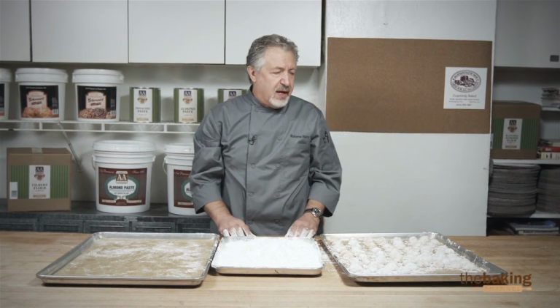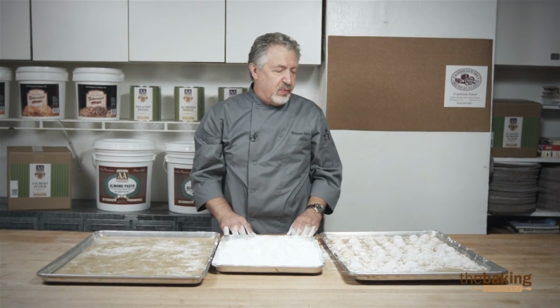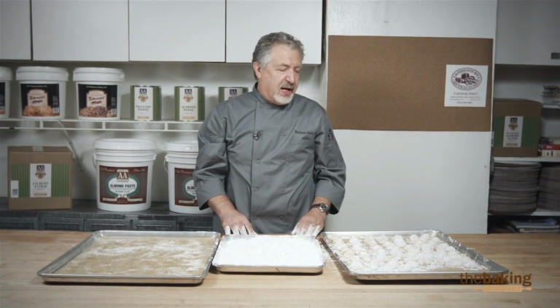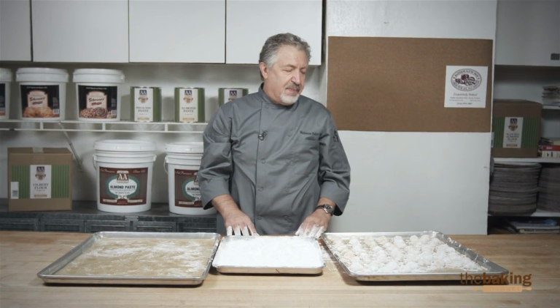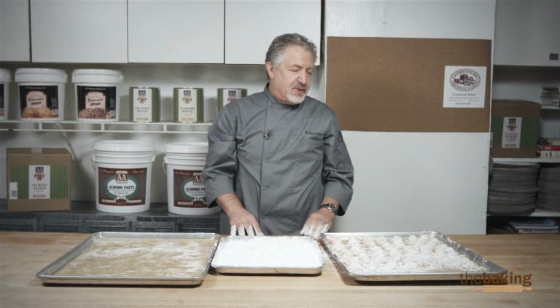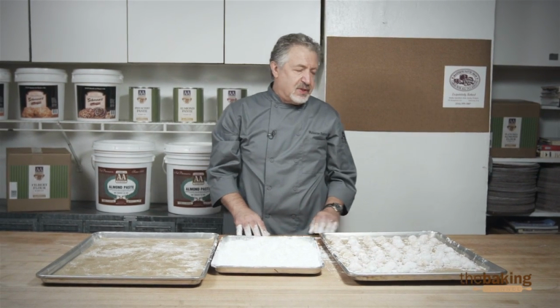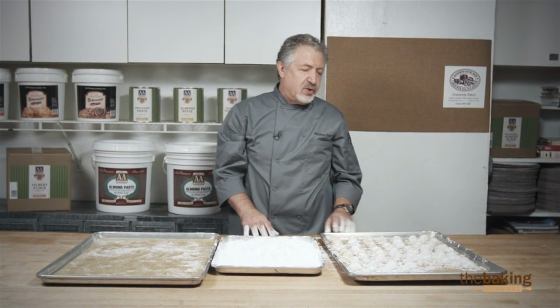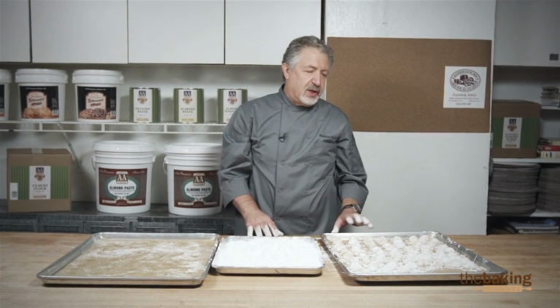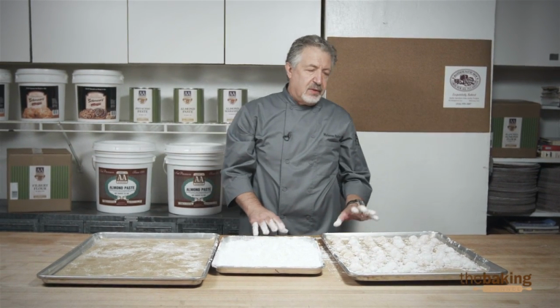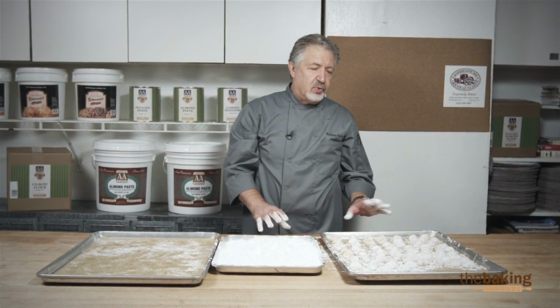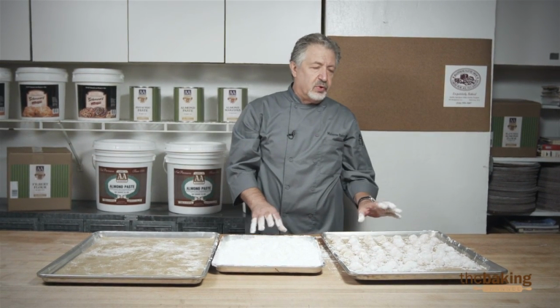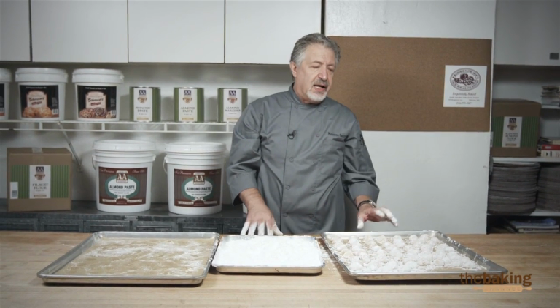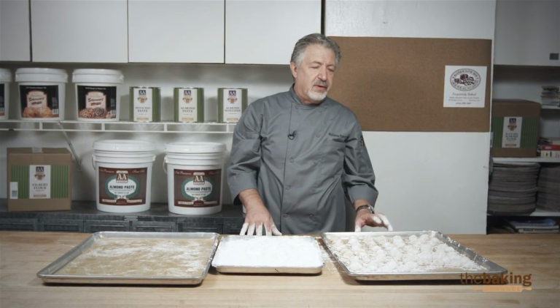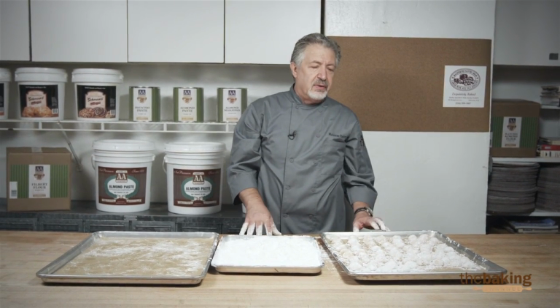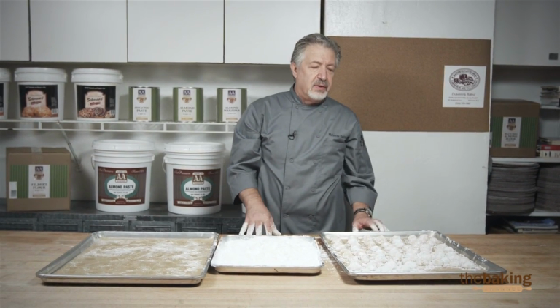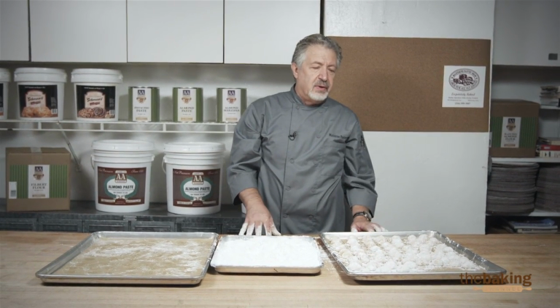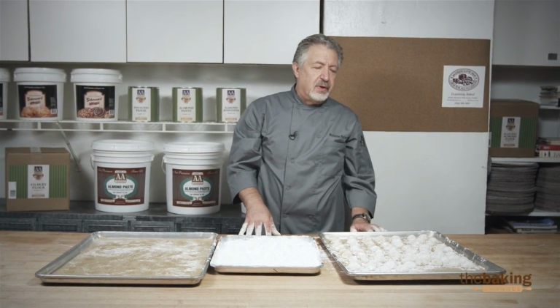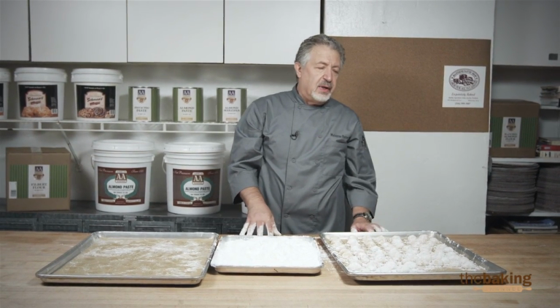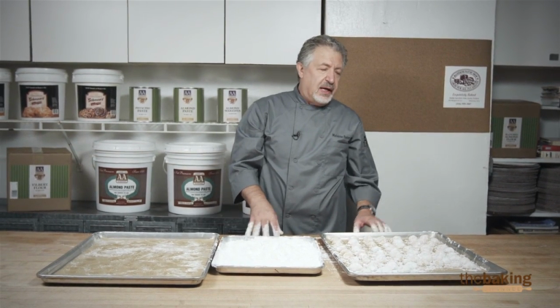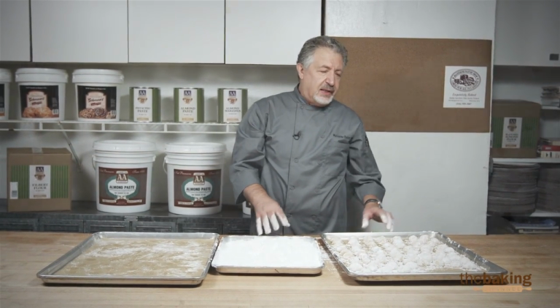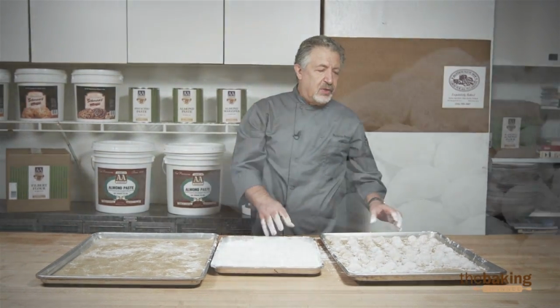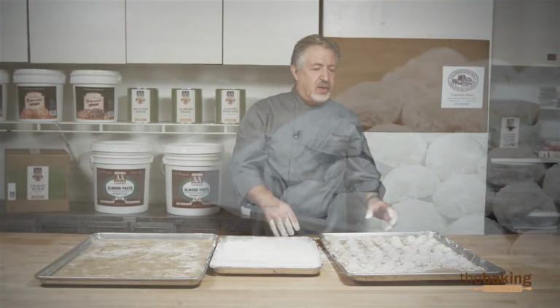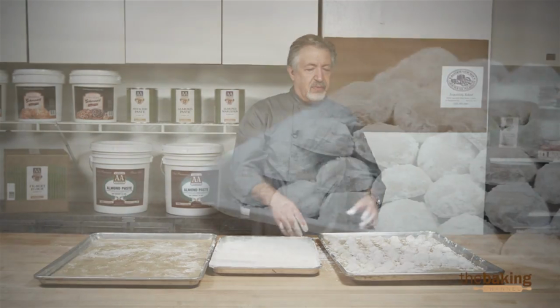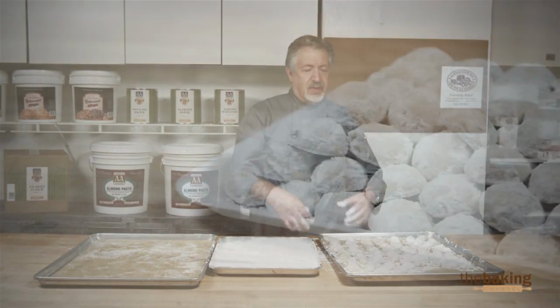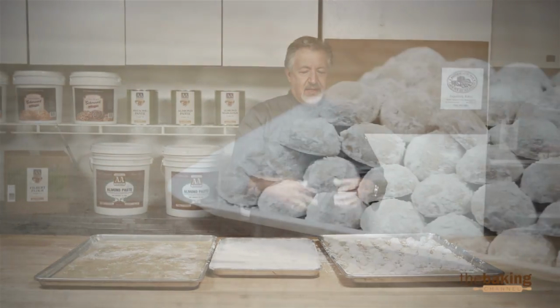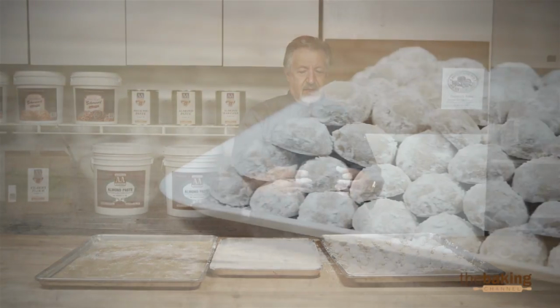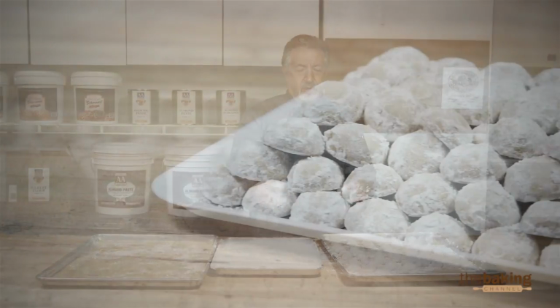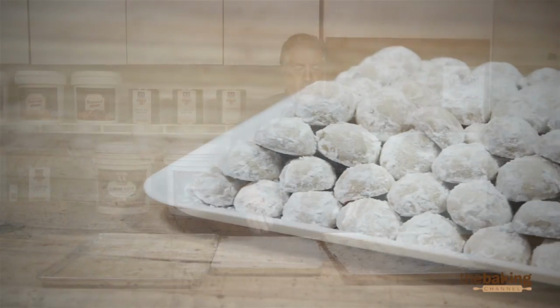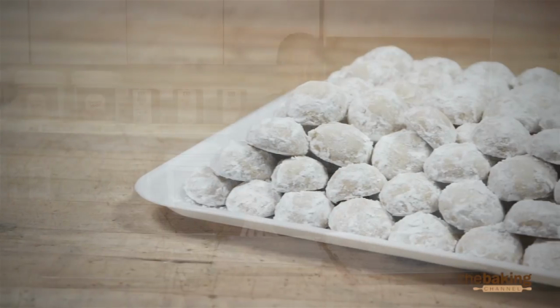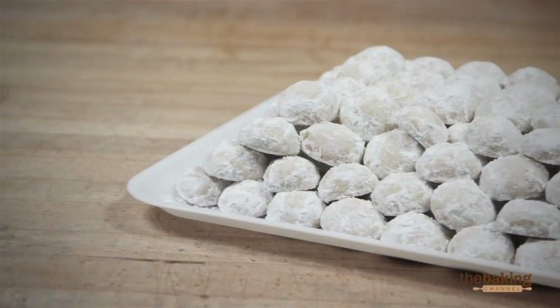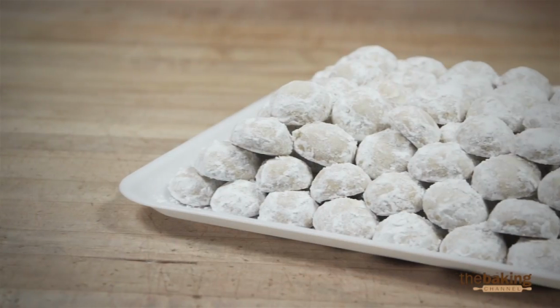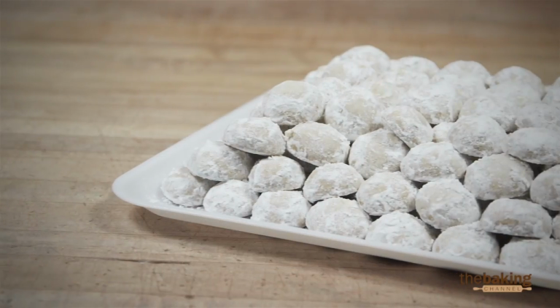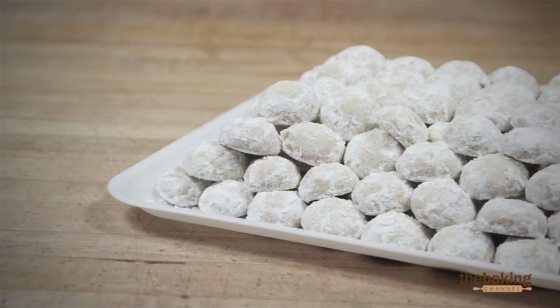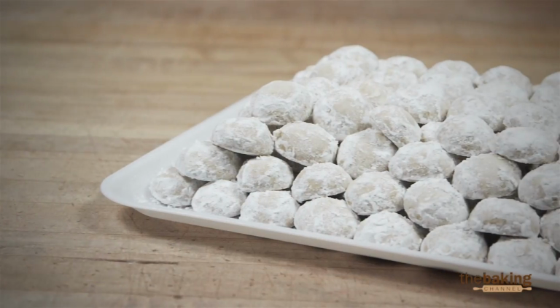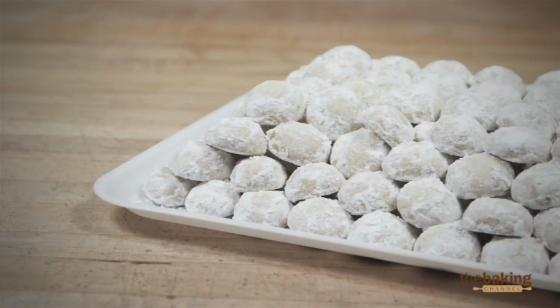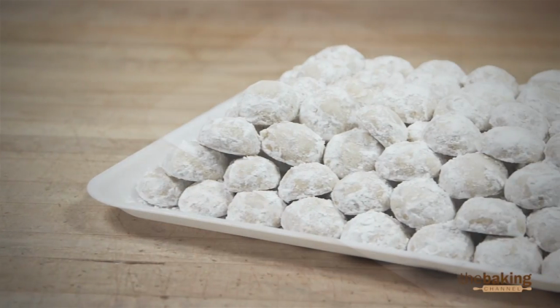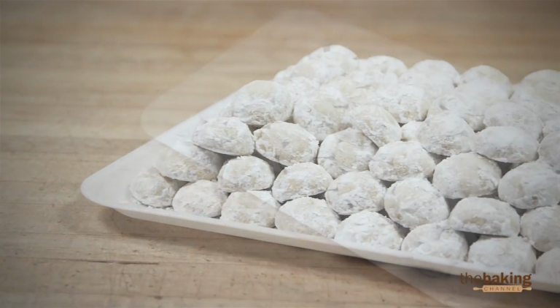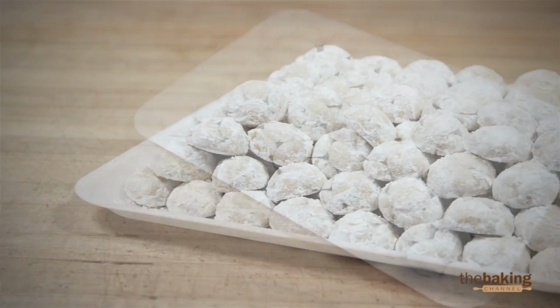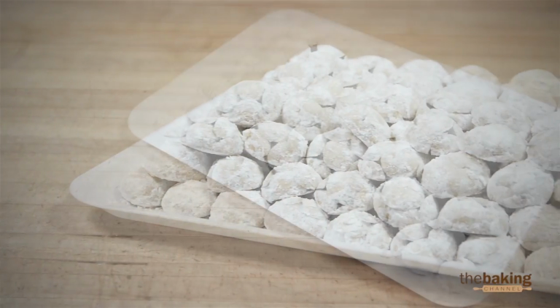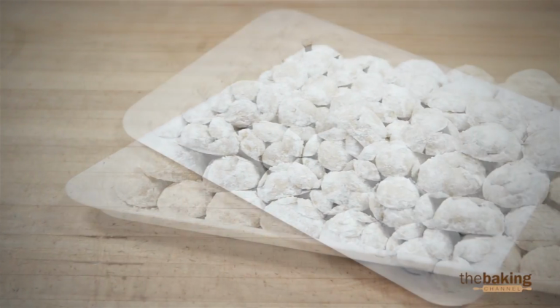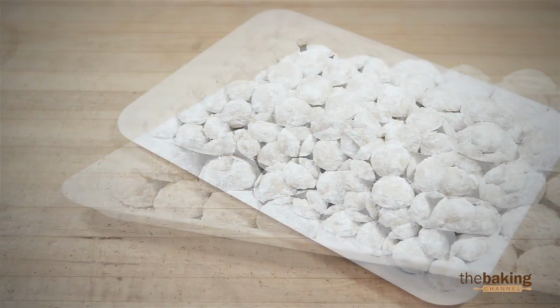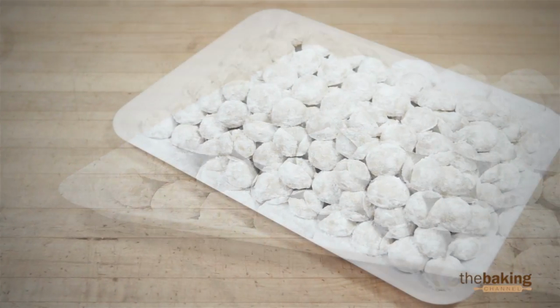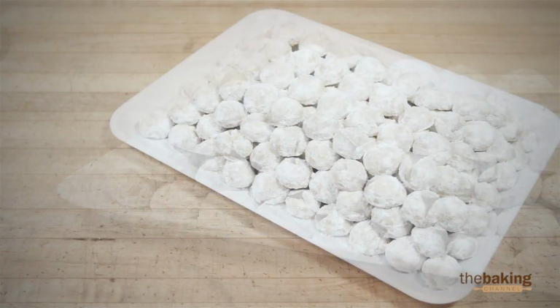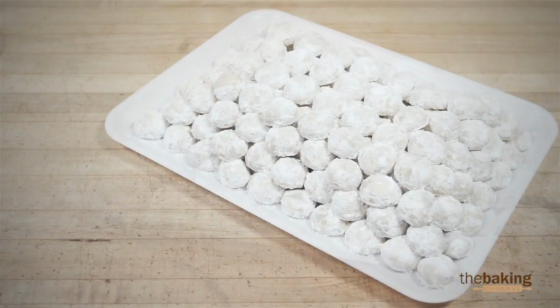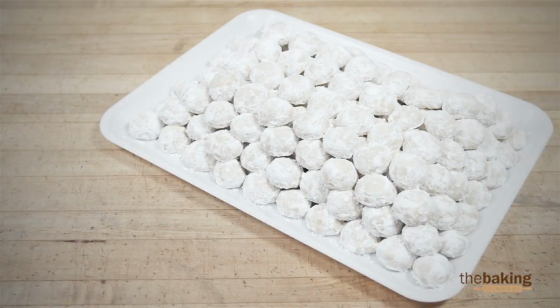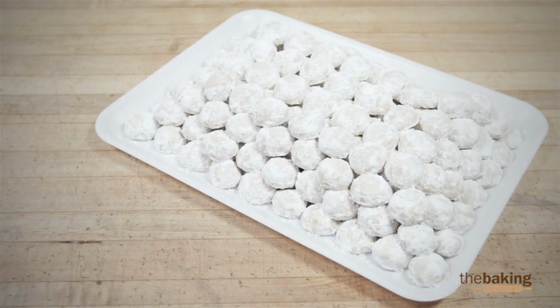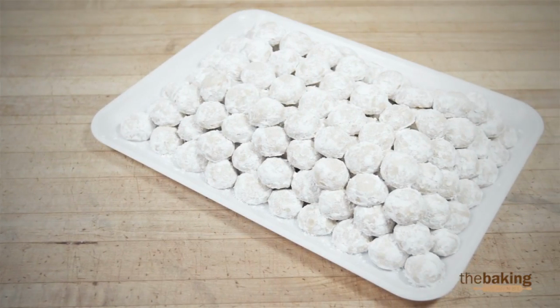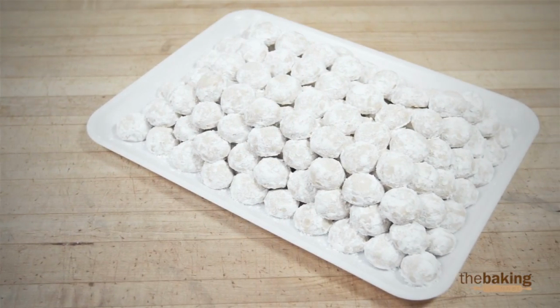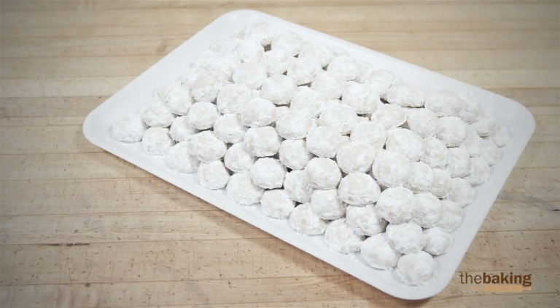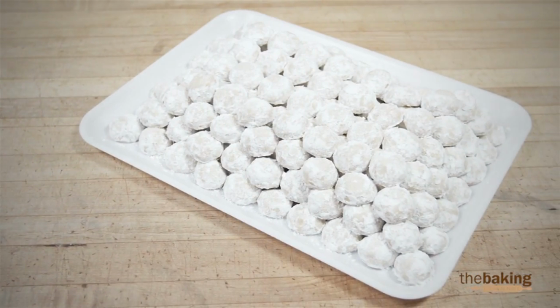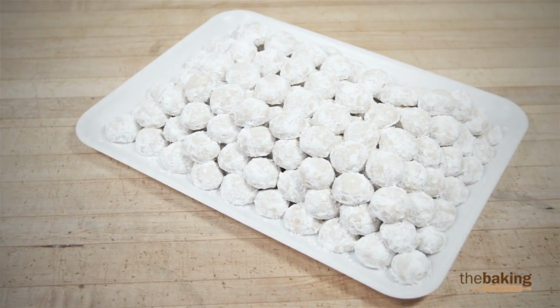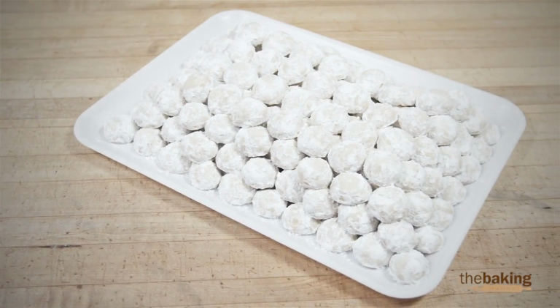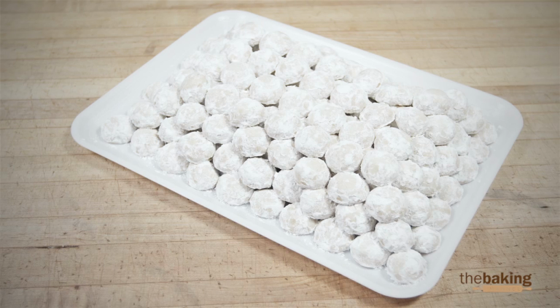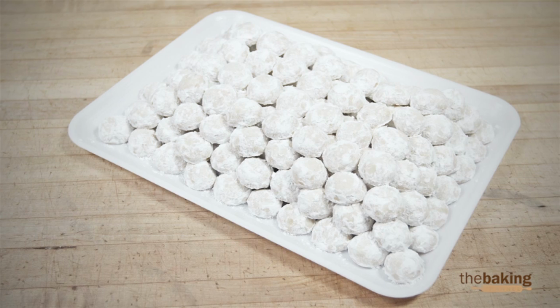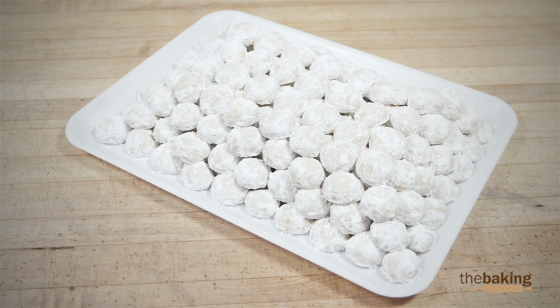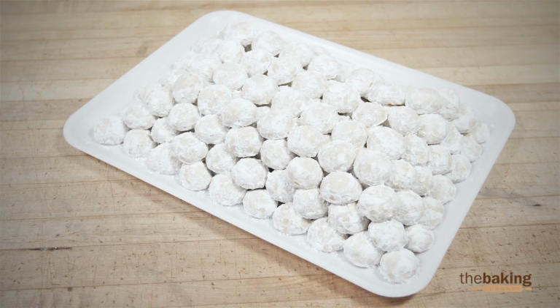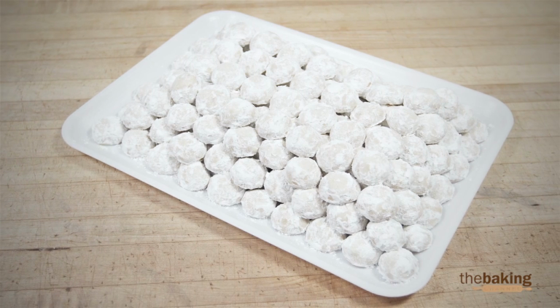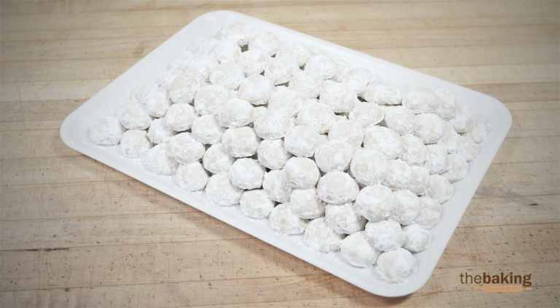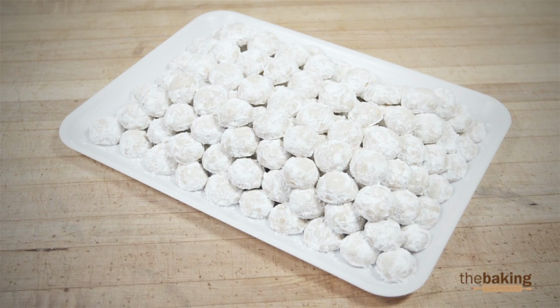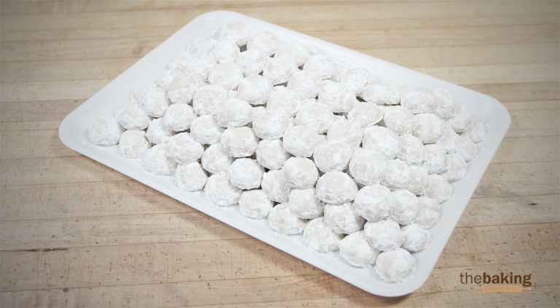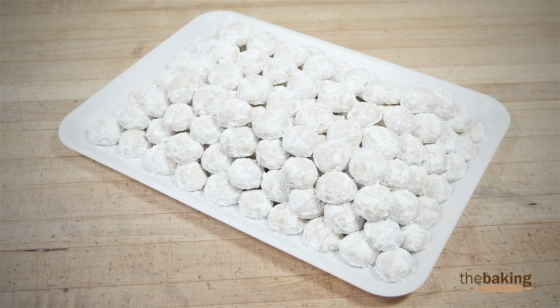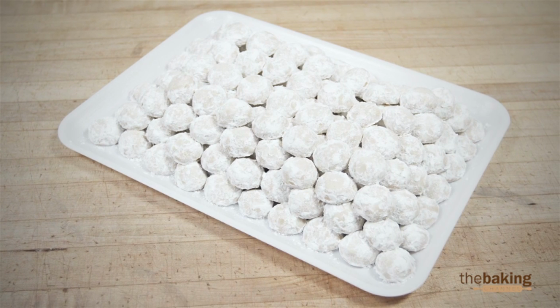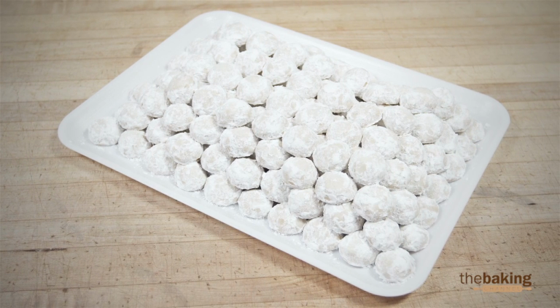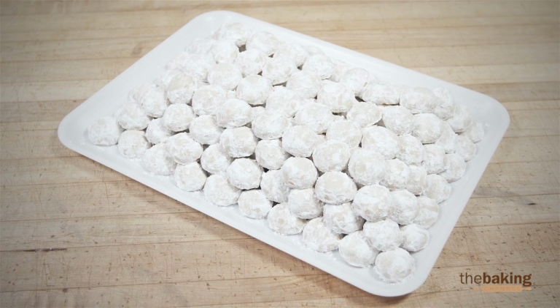Now what happens is you let them cool down and then you give them a second coating. Thank you for watching — we hope you enjoy making our Russian tea cookies.